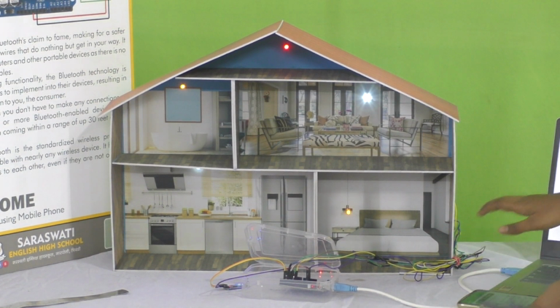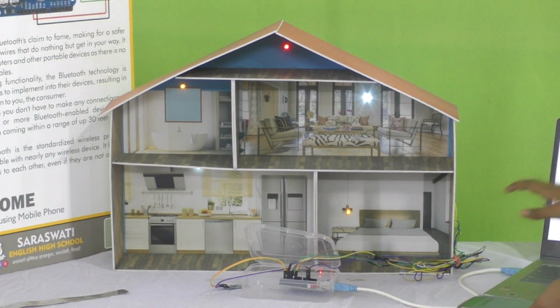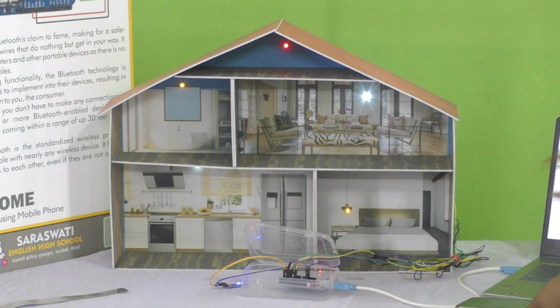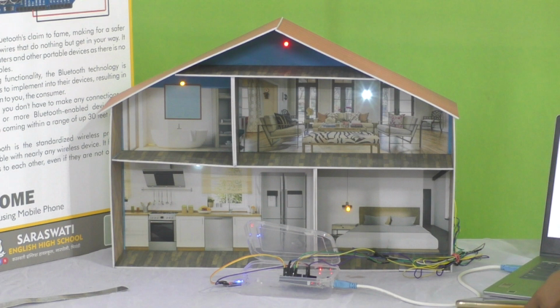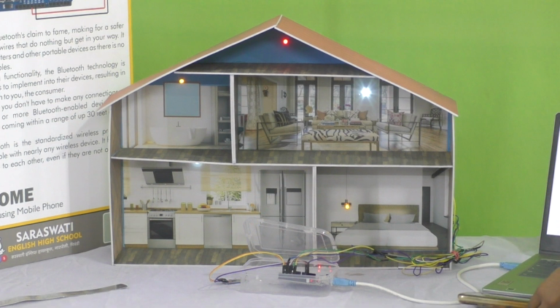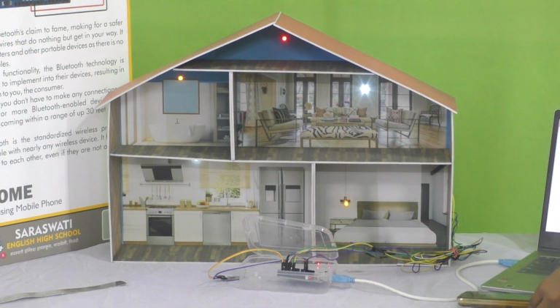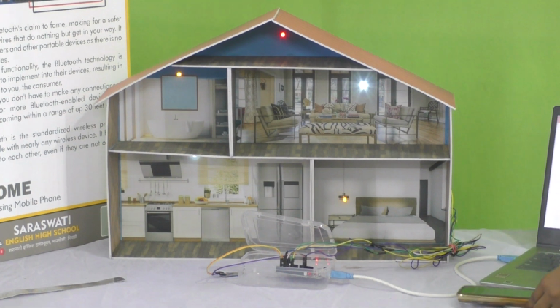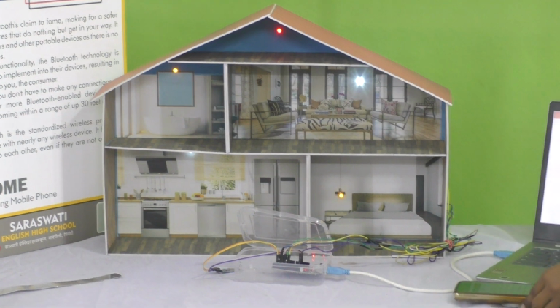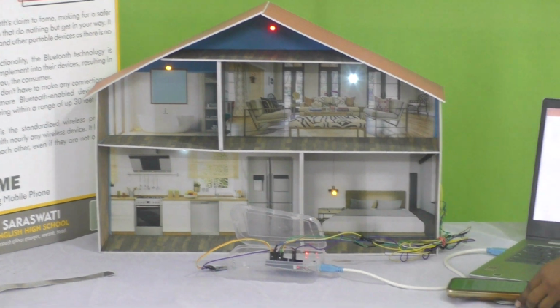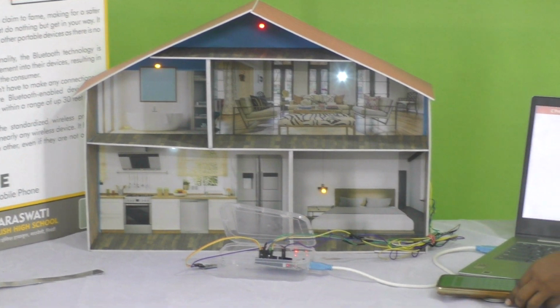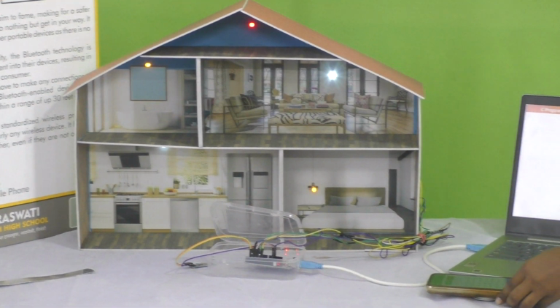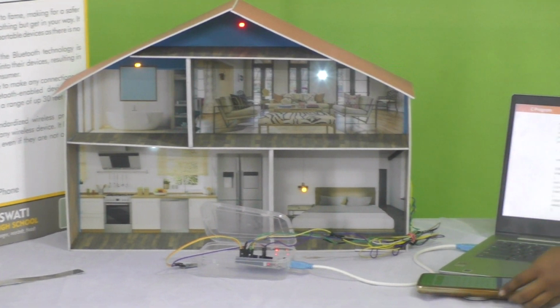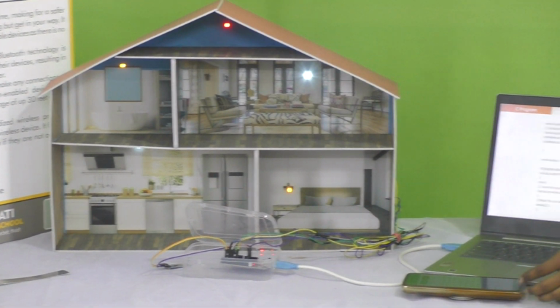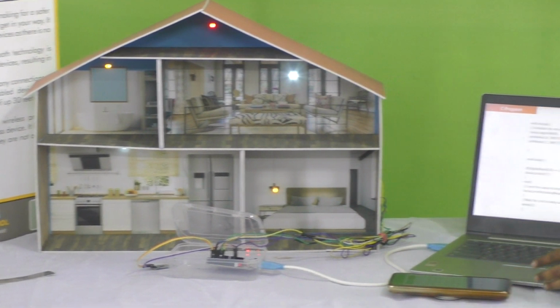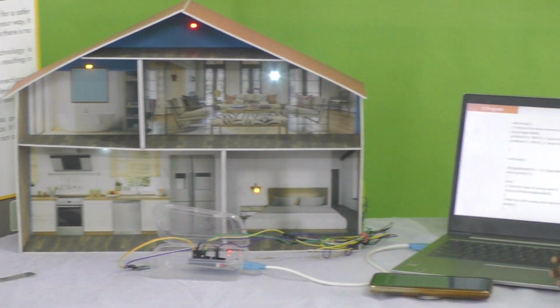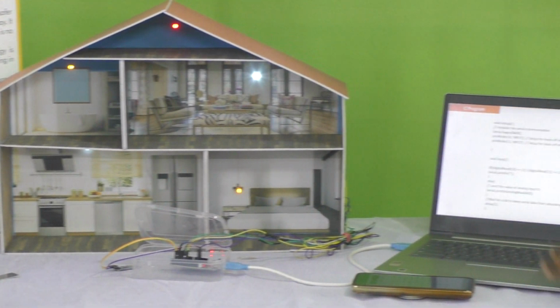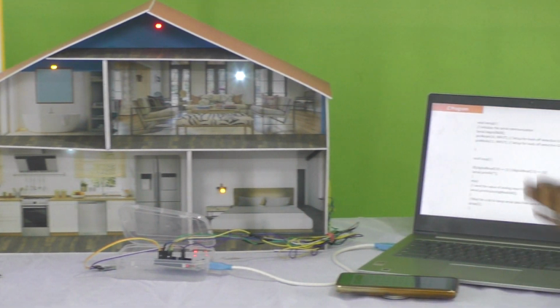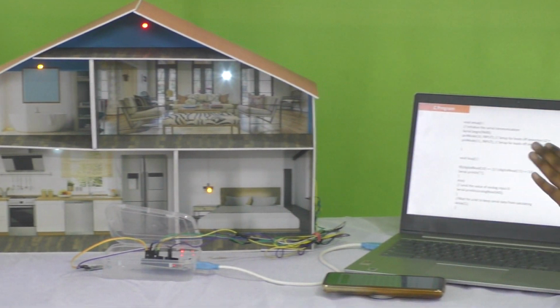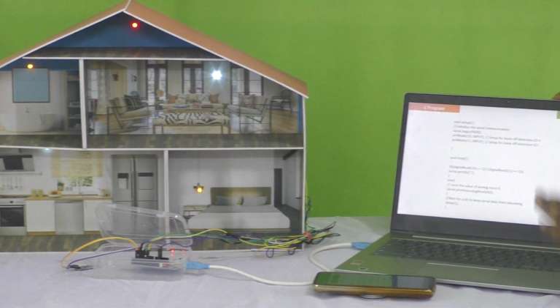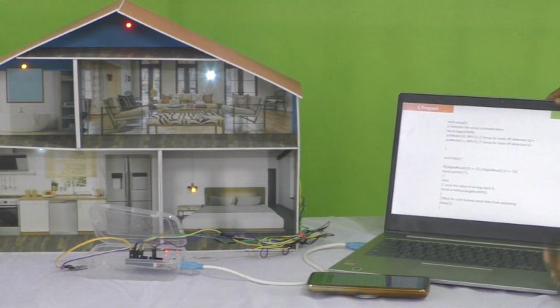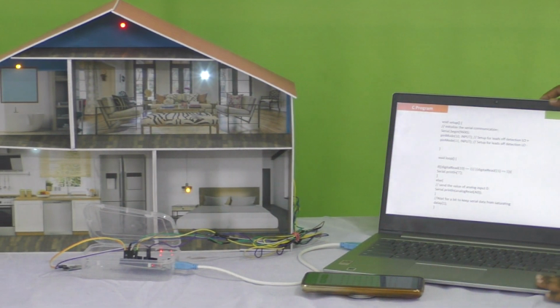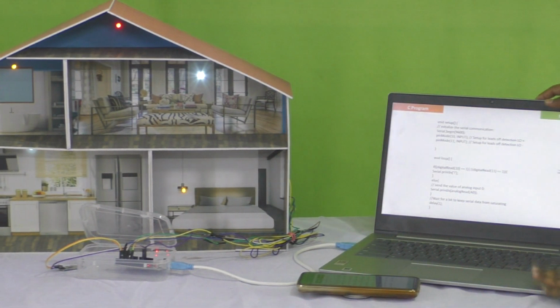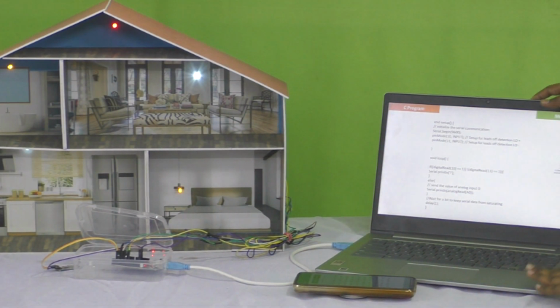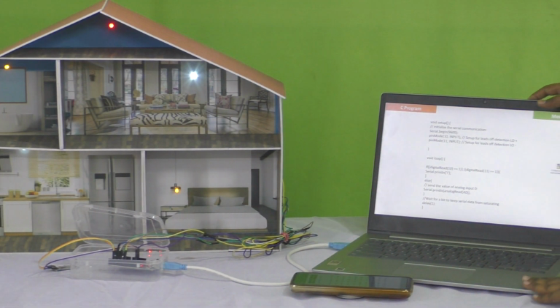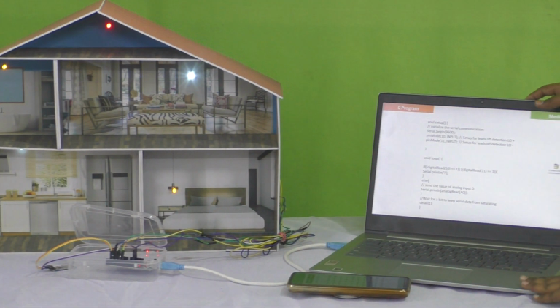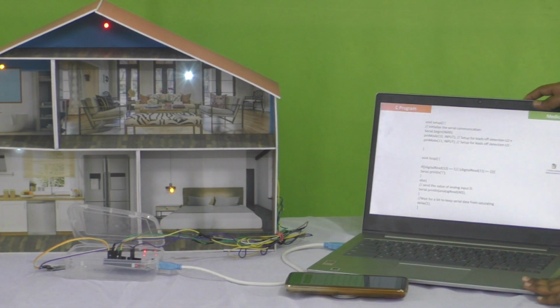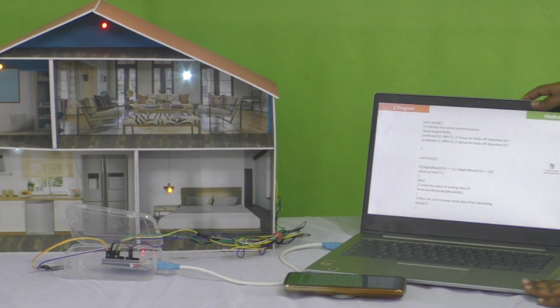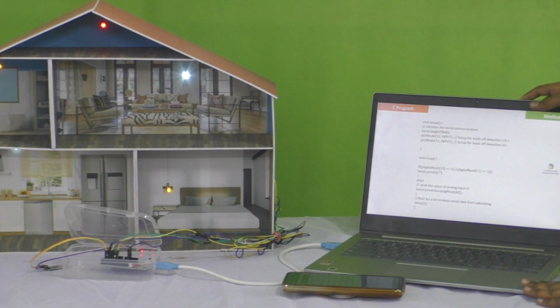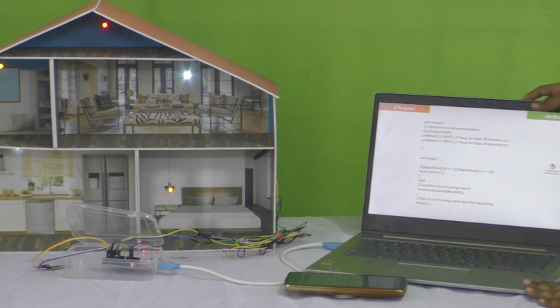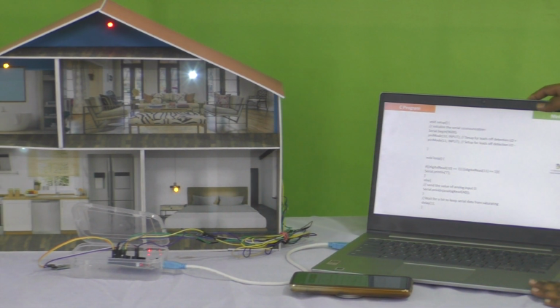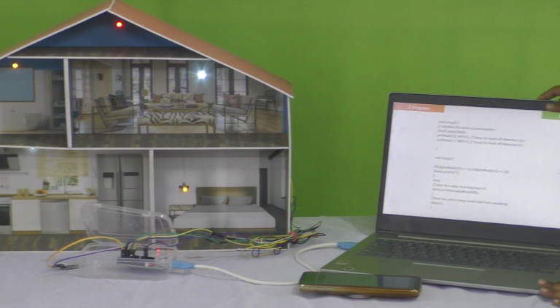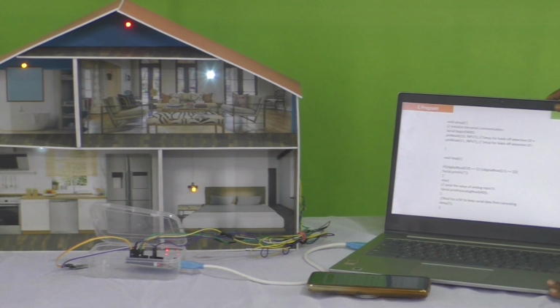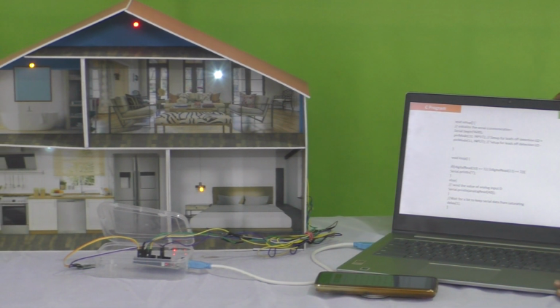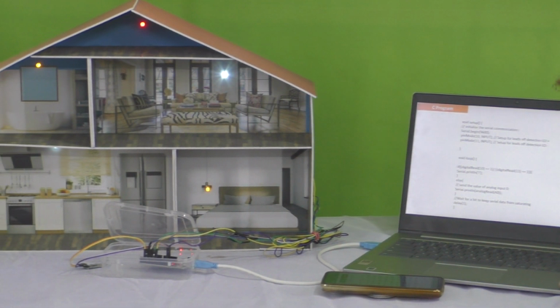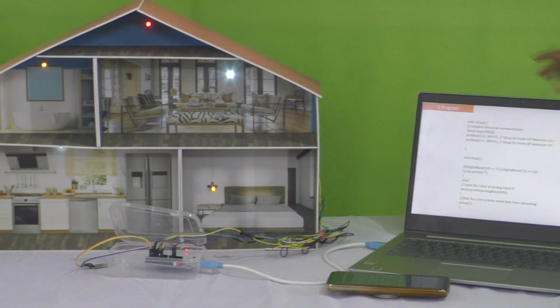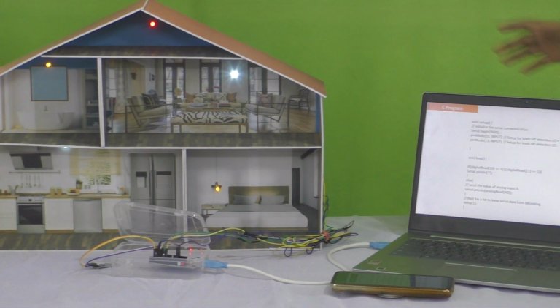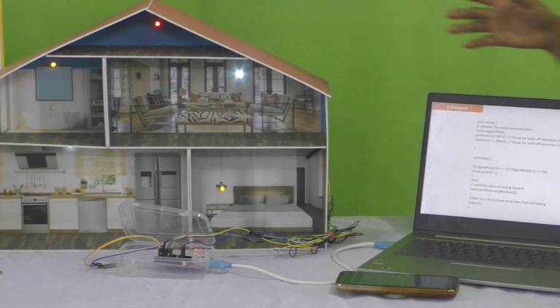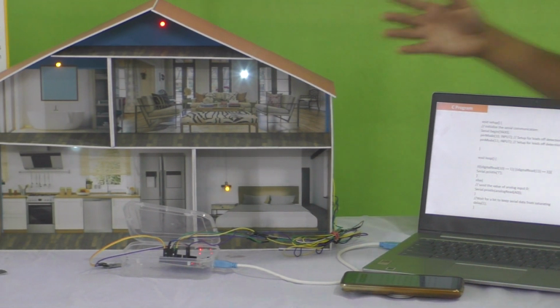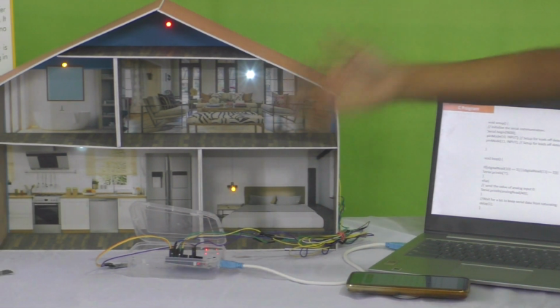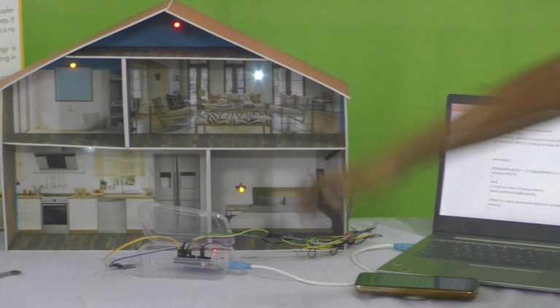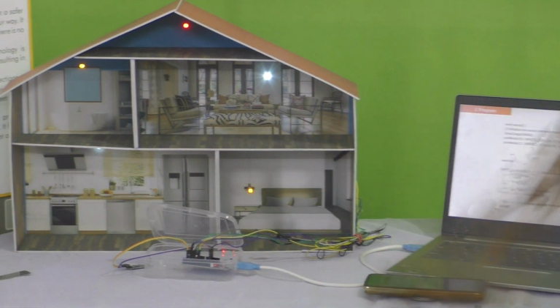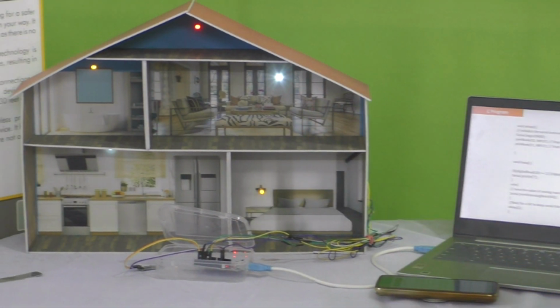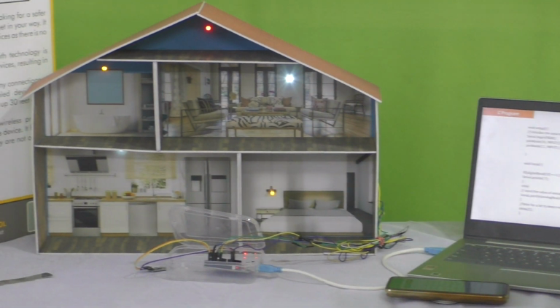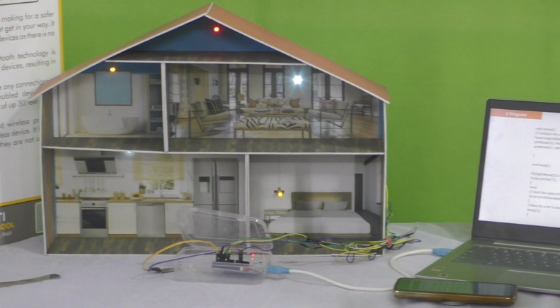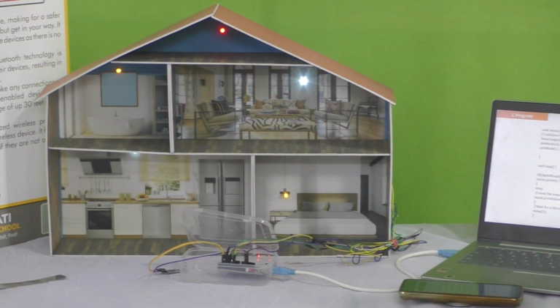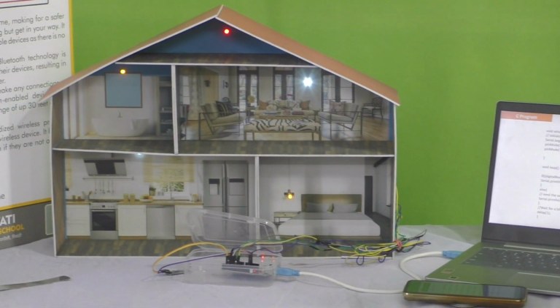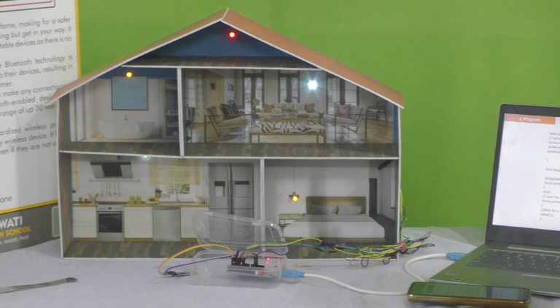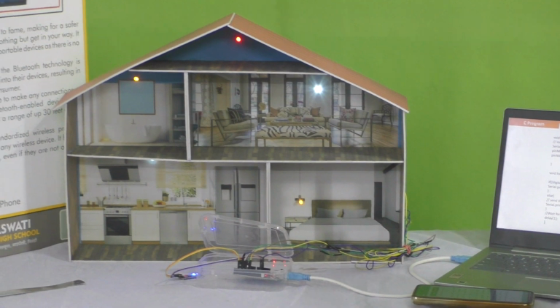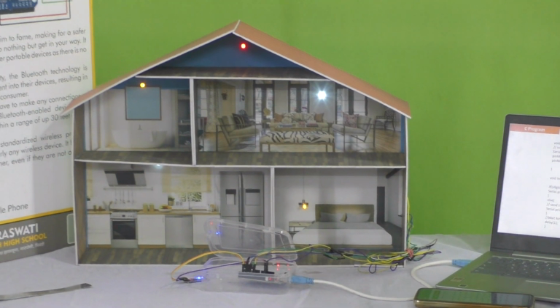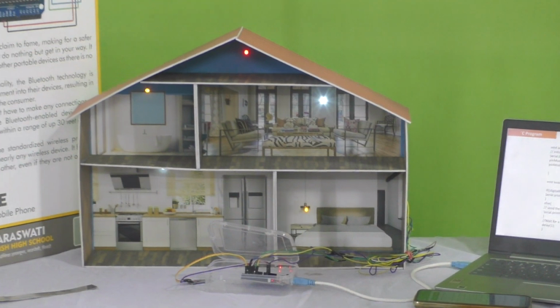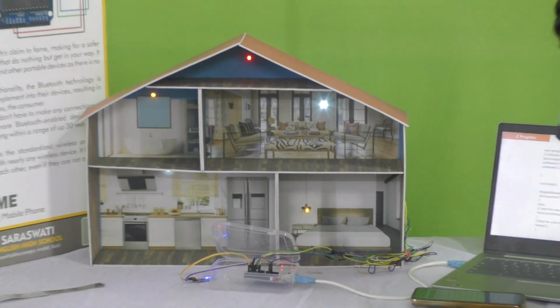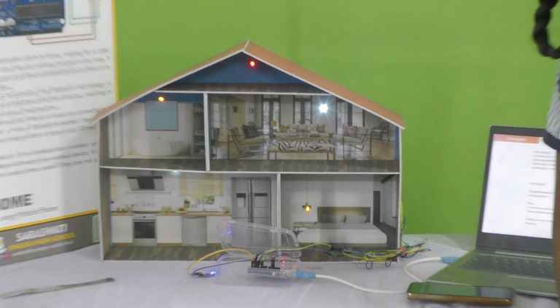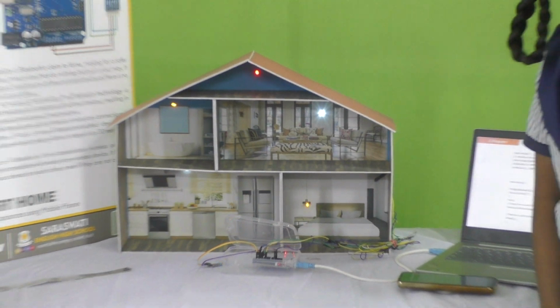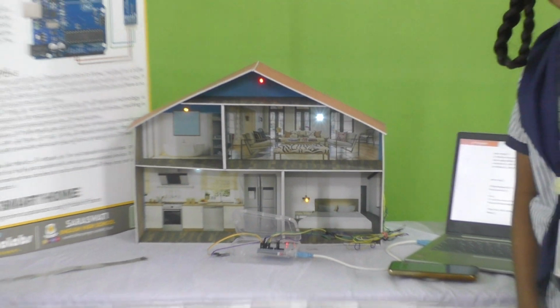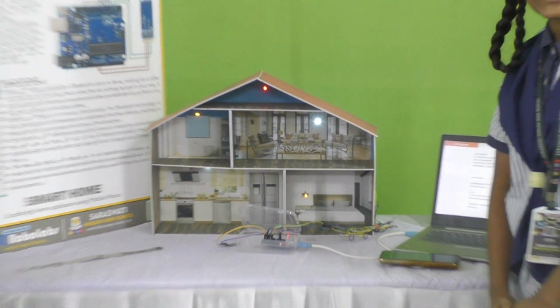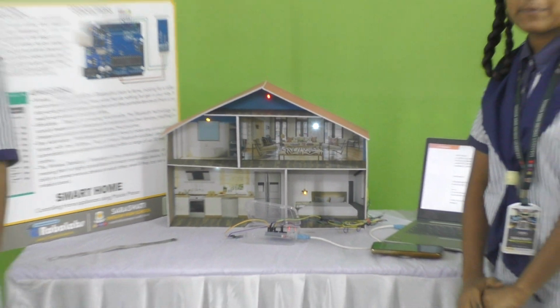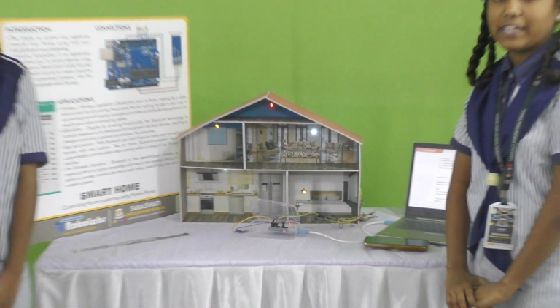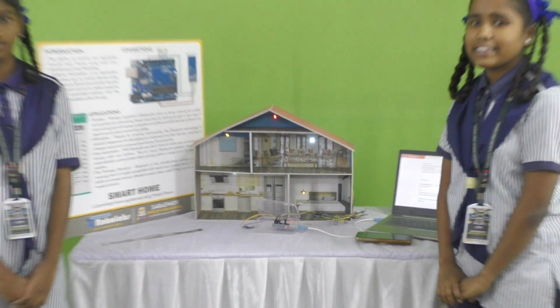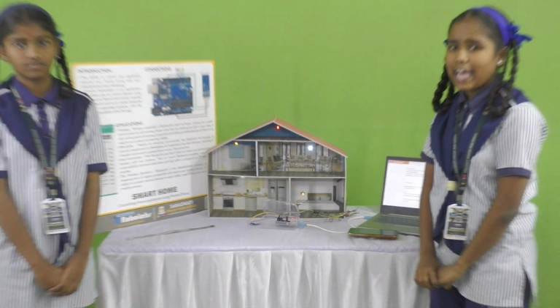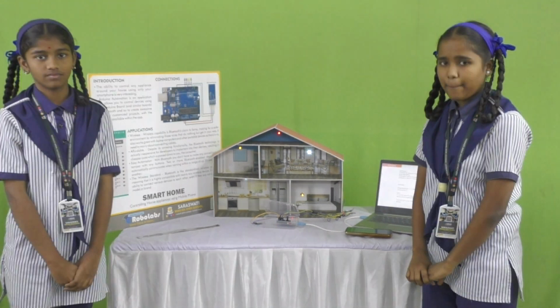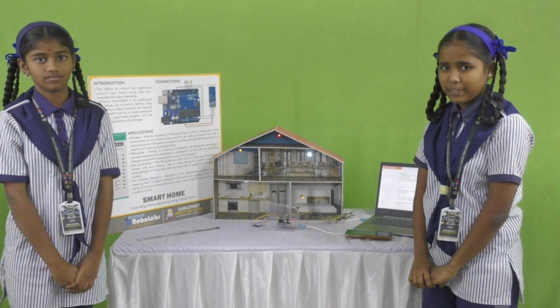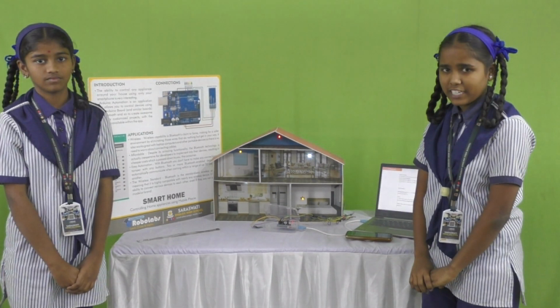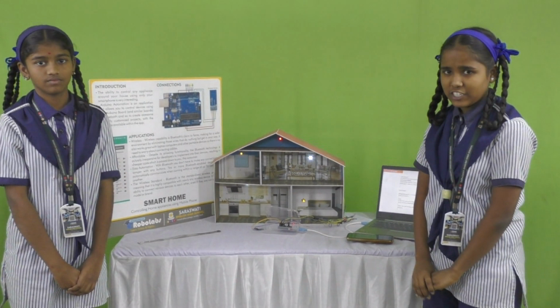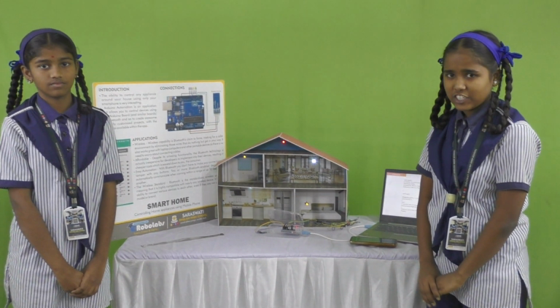With the help of the C program, we were able to run our project. That's why our project is called Smart Home. Now I am going to explain the applications.